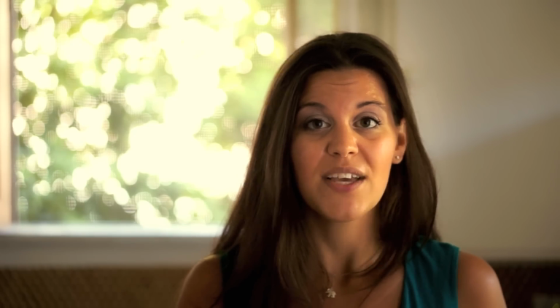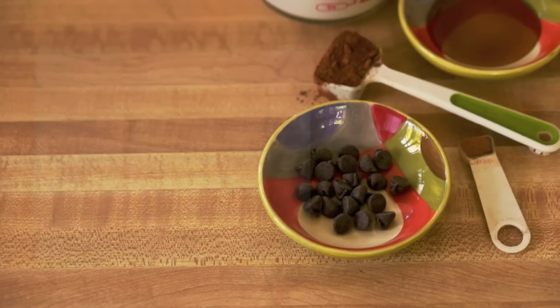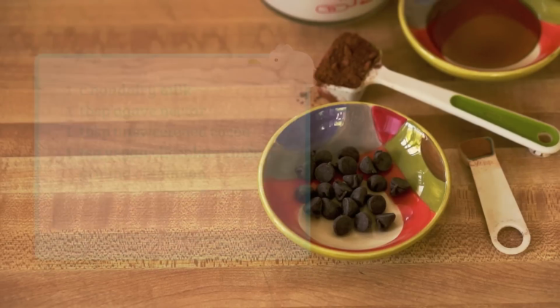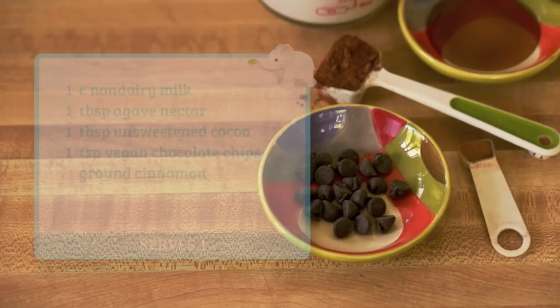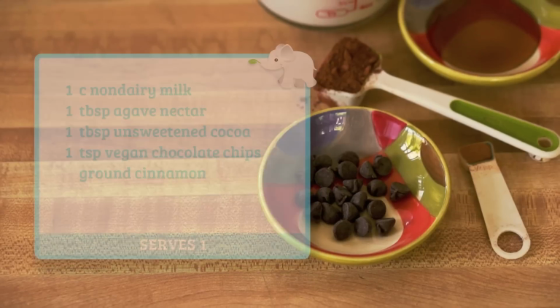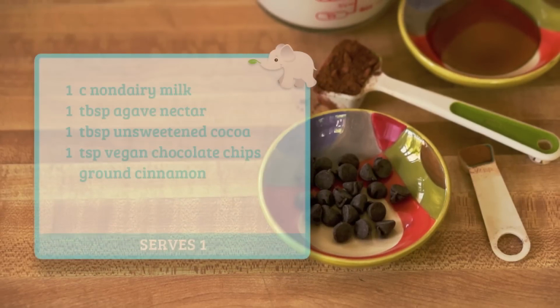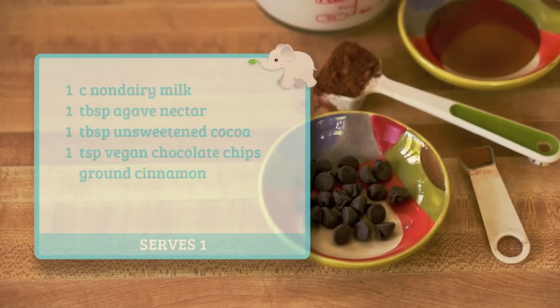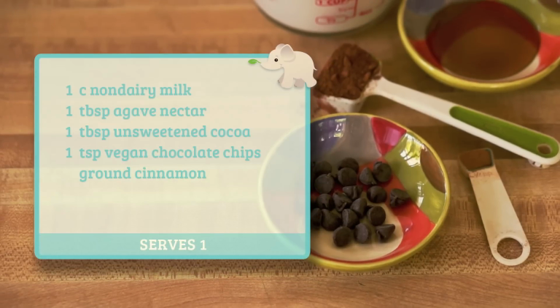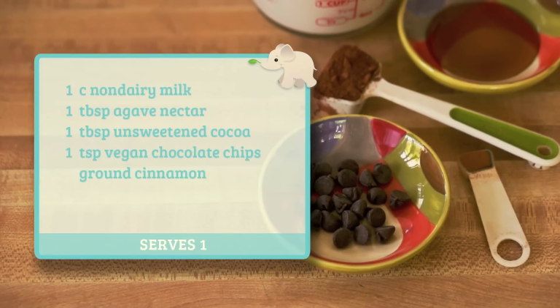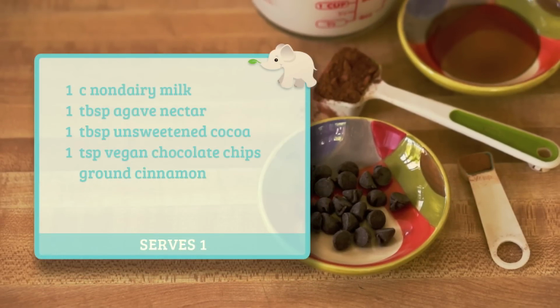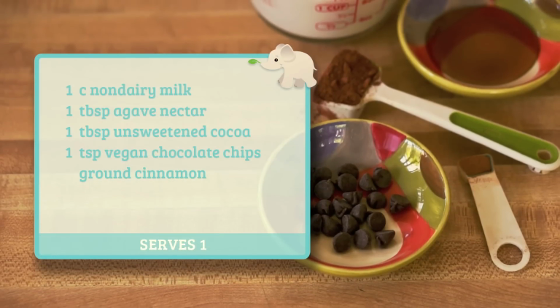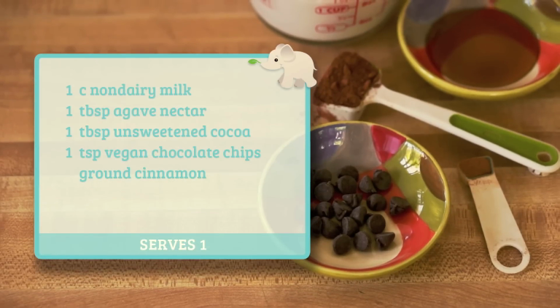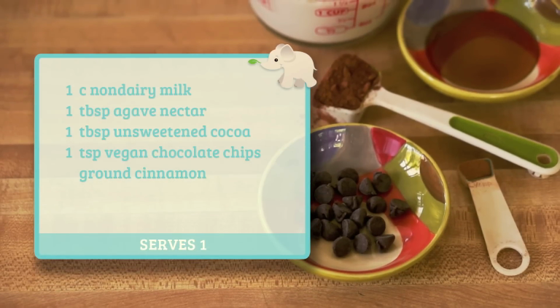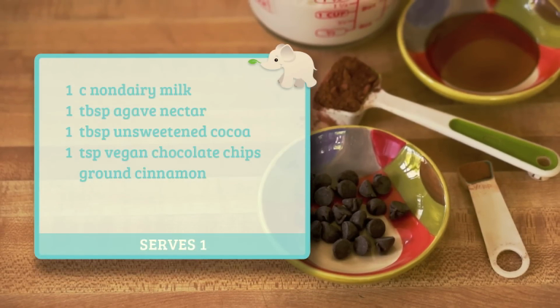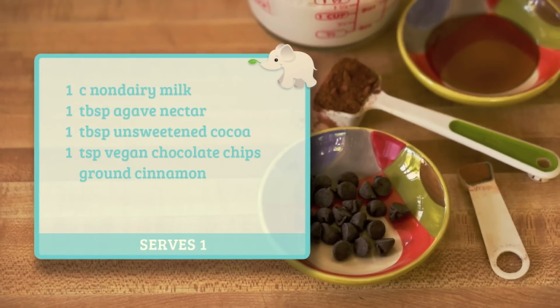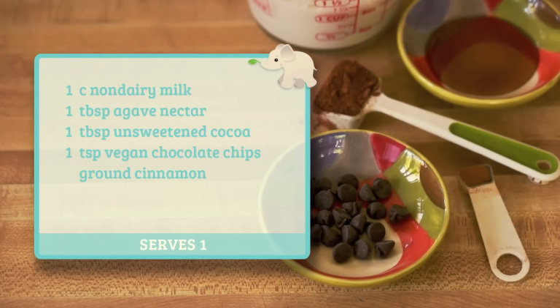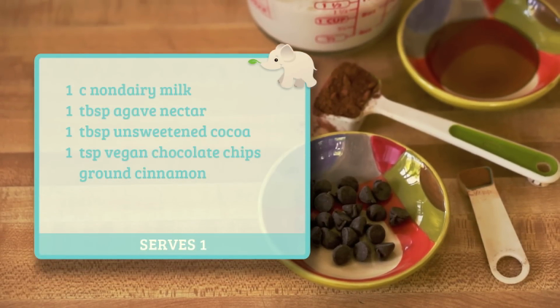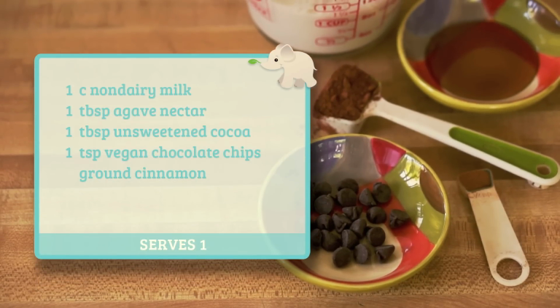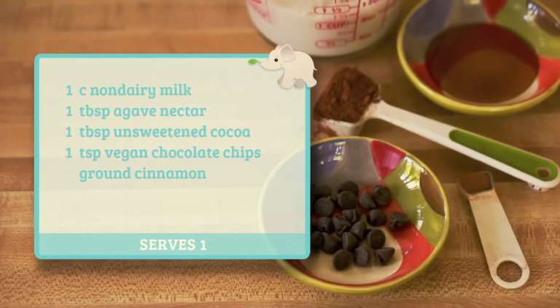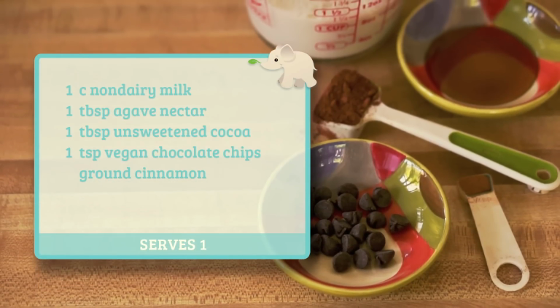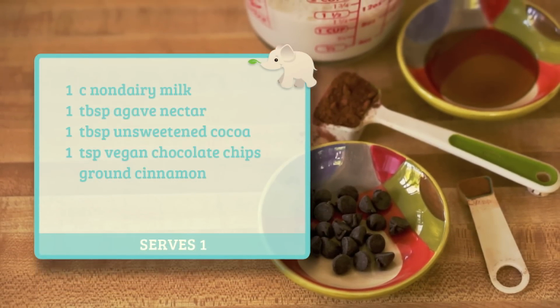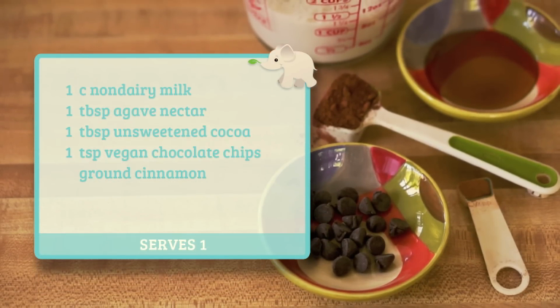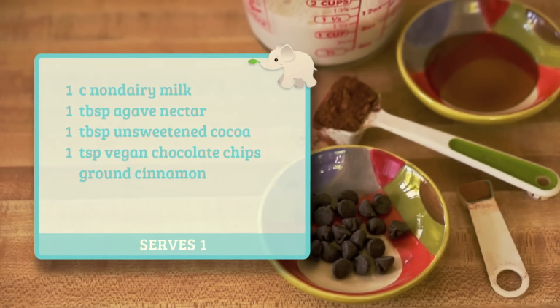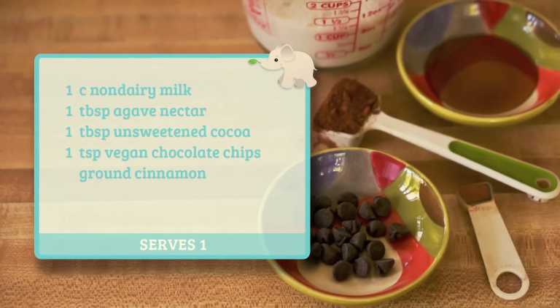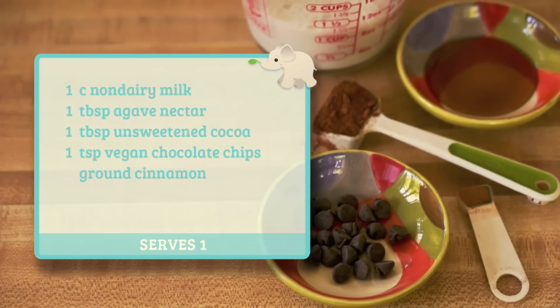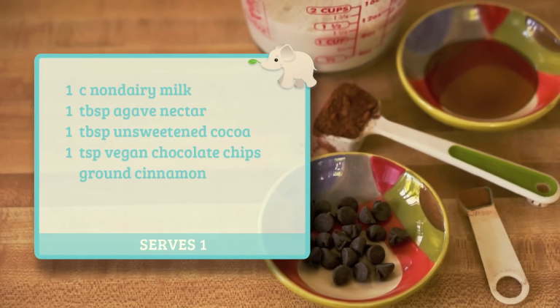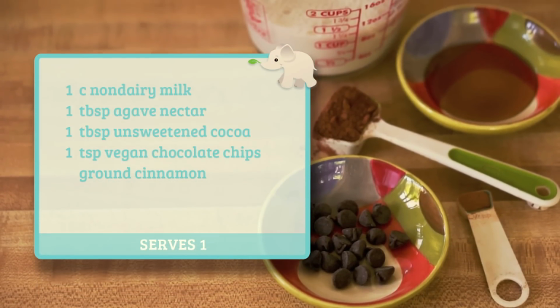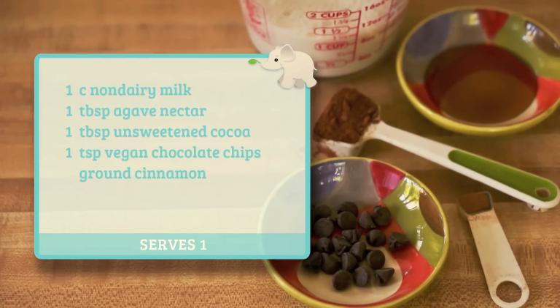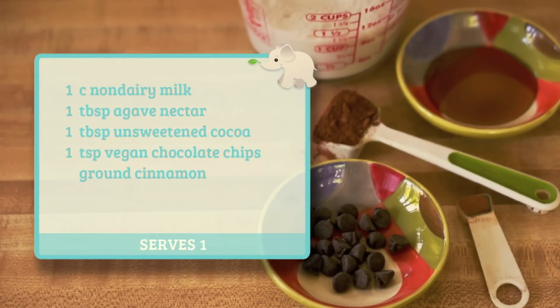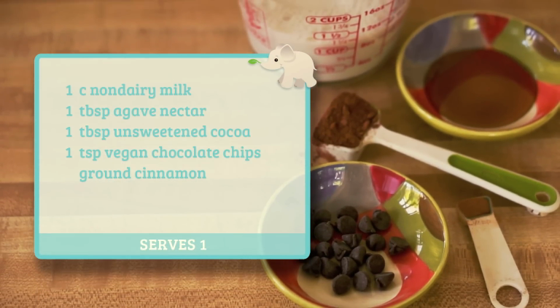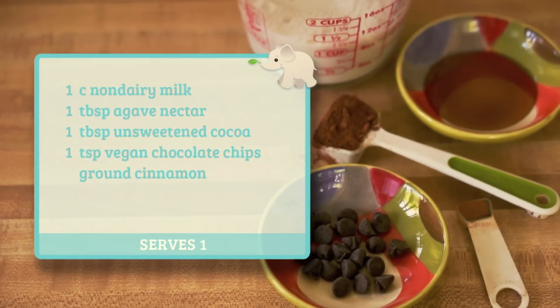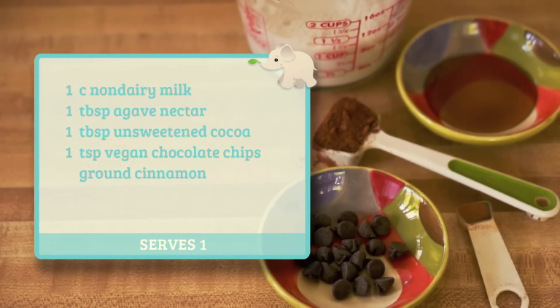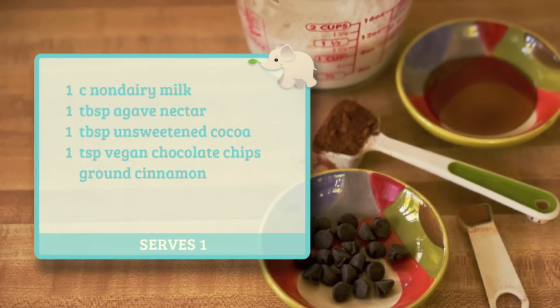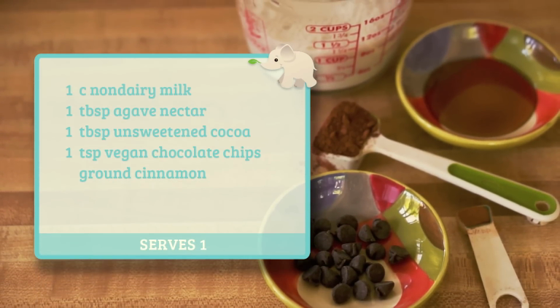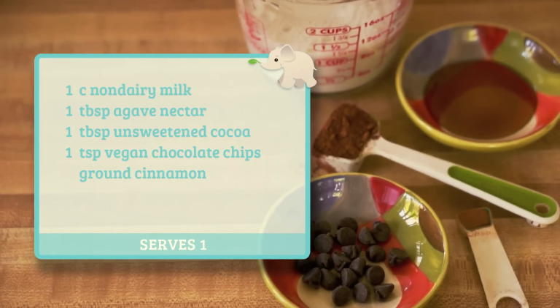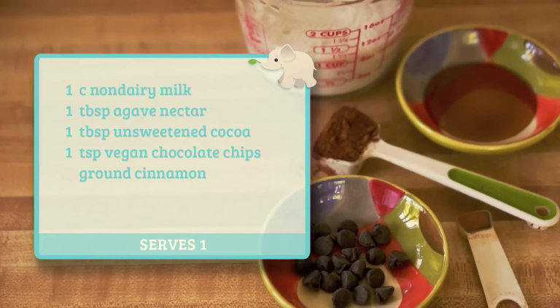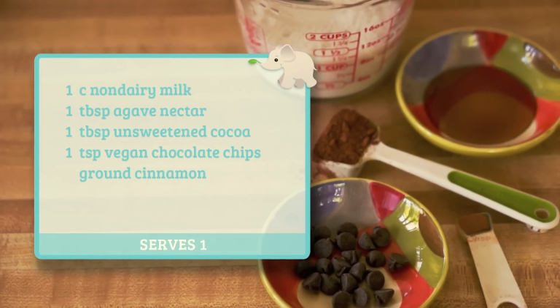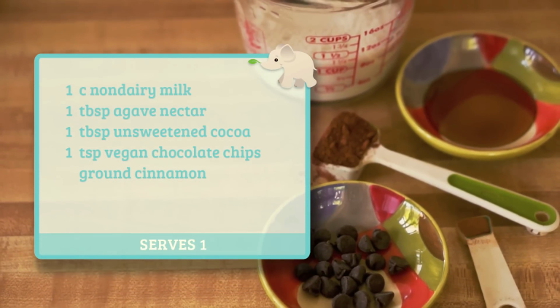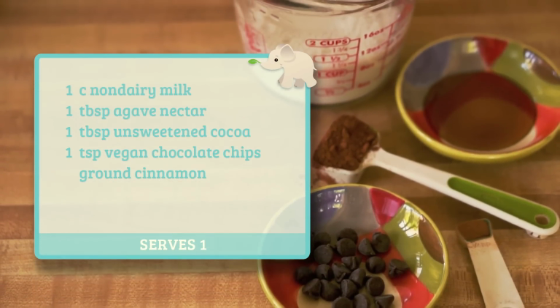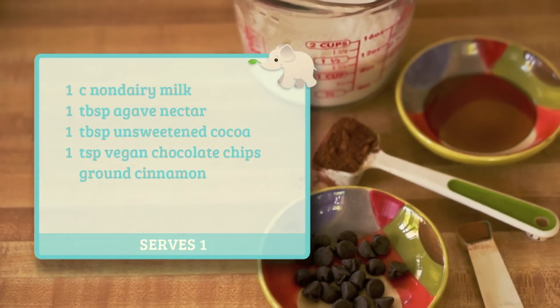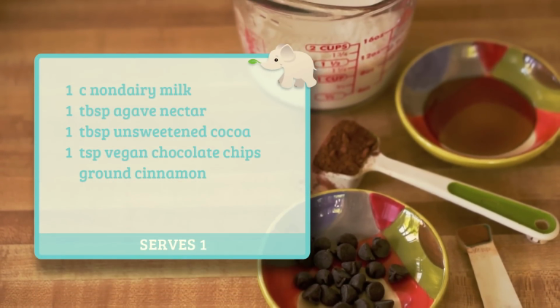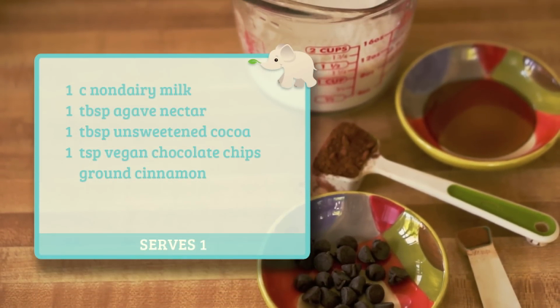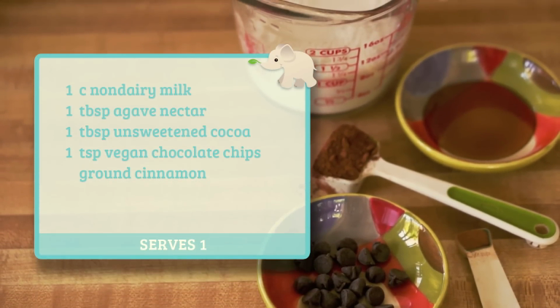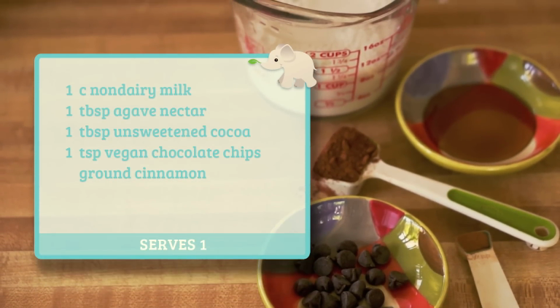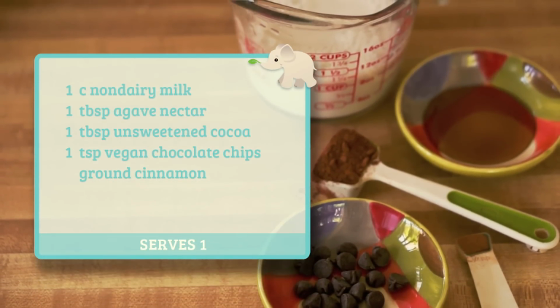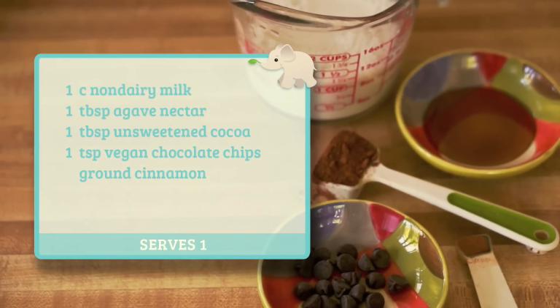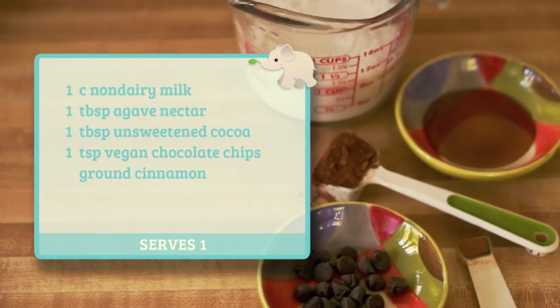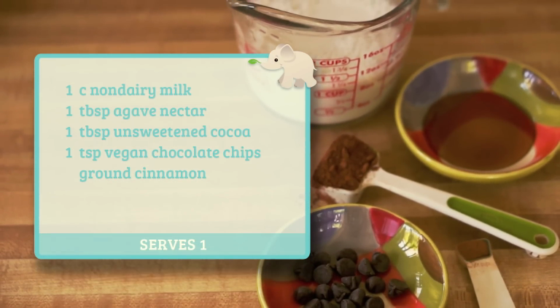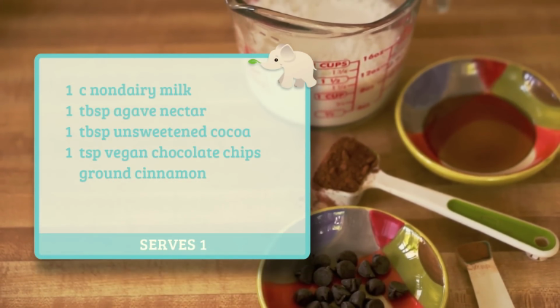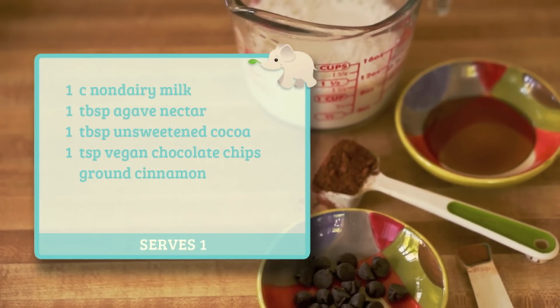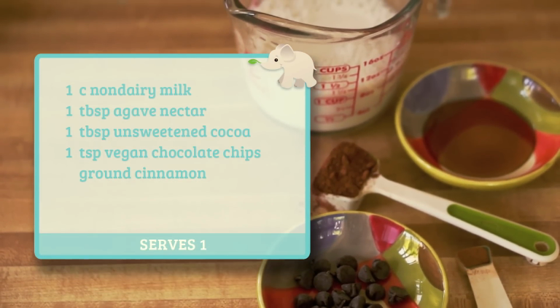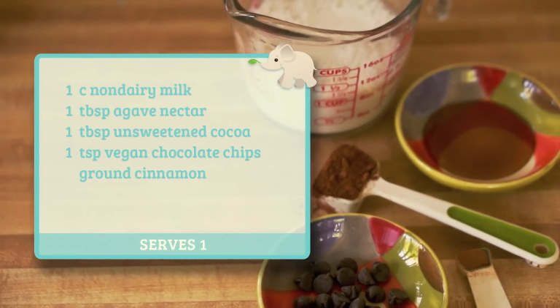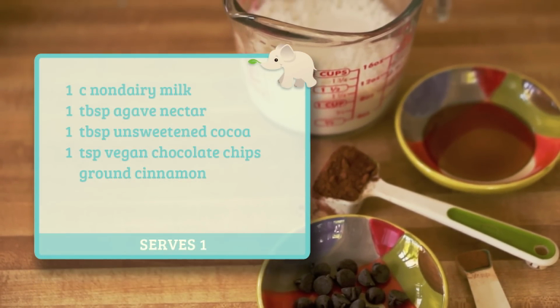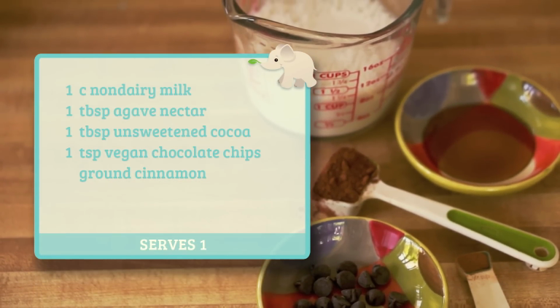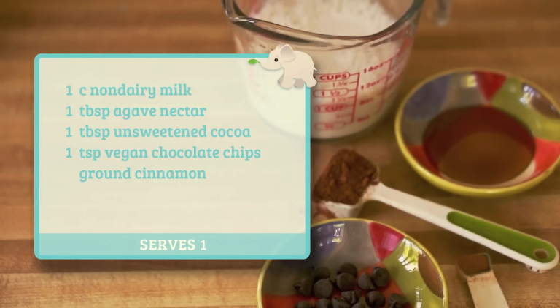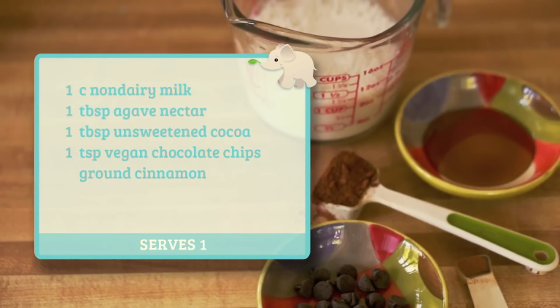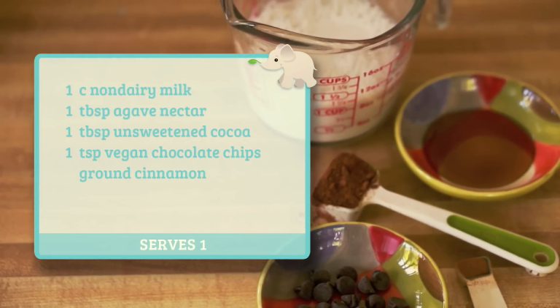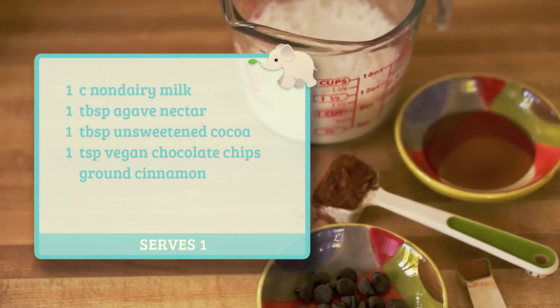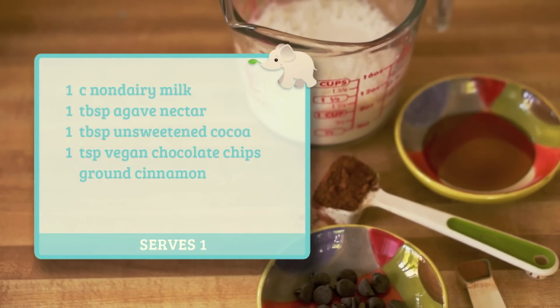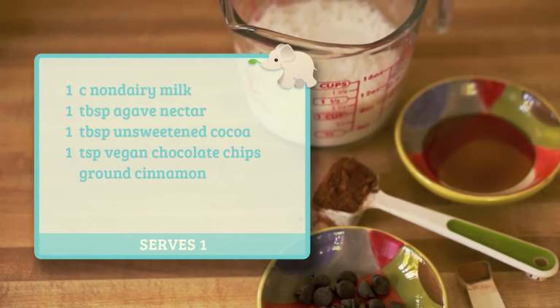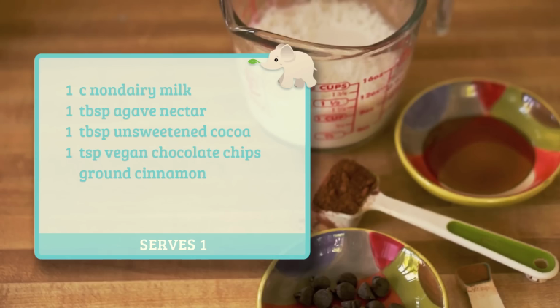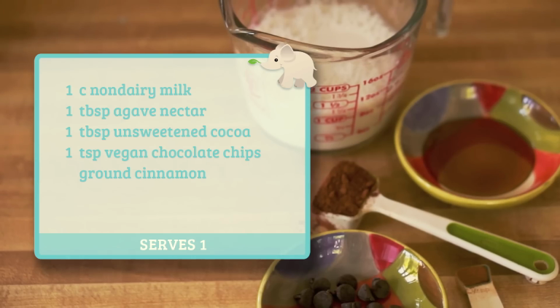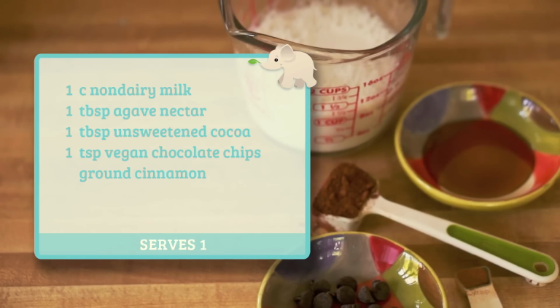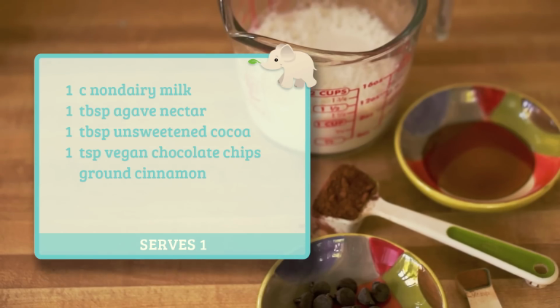Today, we're making a hot chocolate that's American style, but if you want it to be more like European hot chocolate, scale back the liquid and add more chocolate.